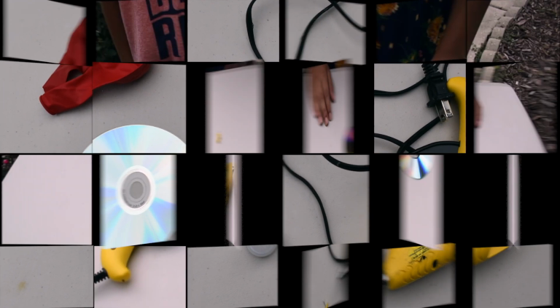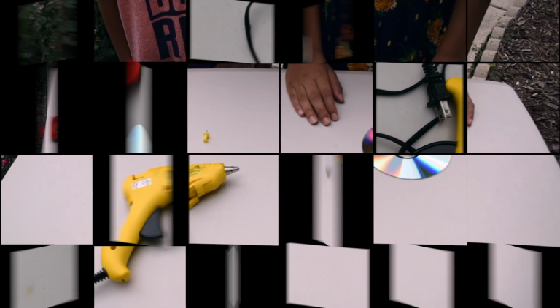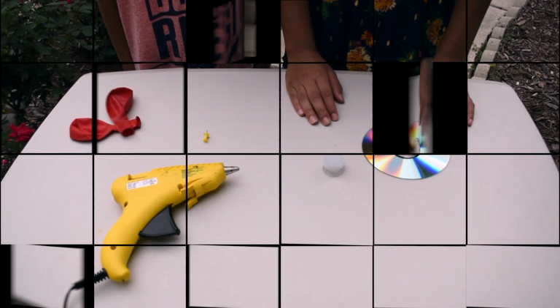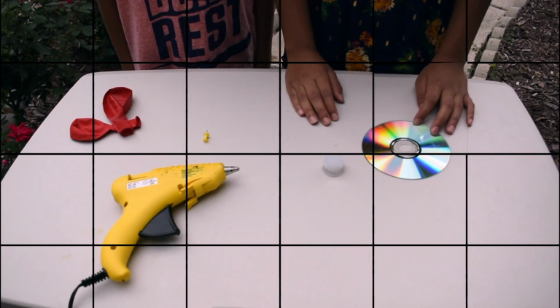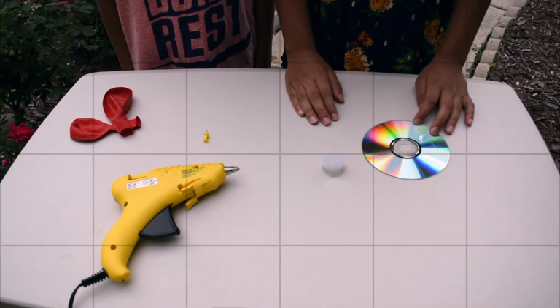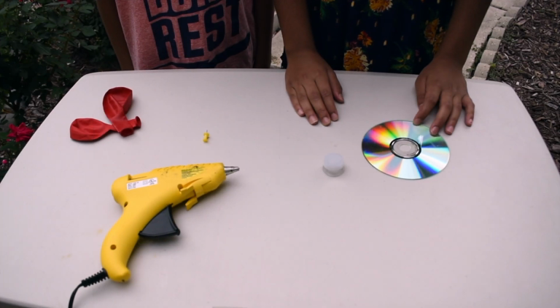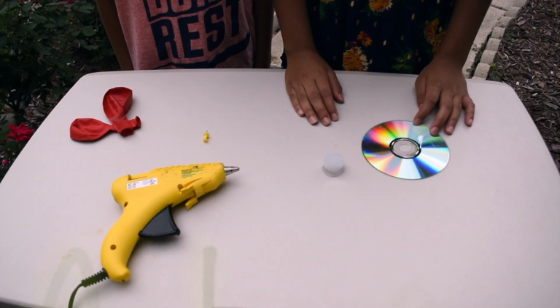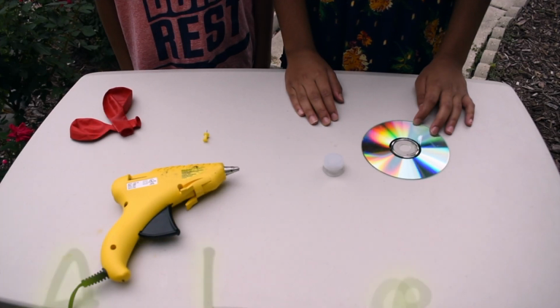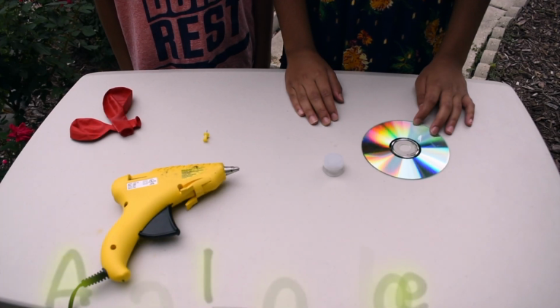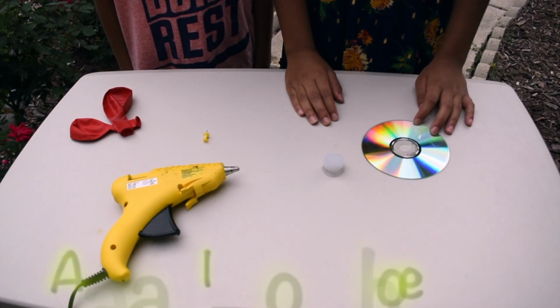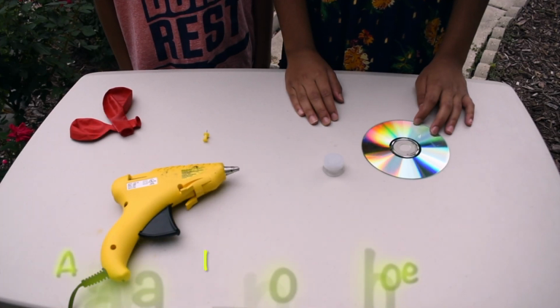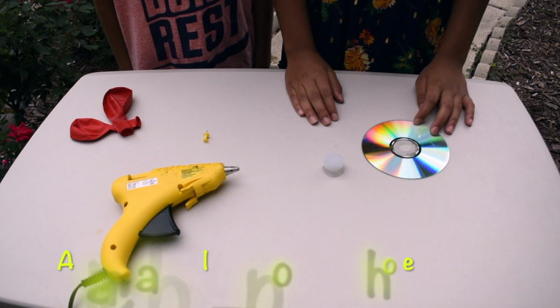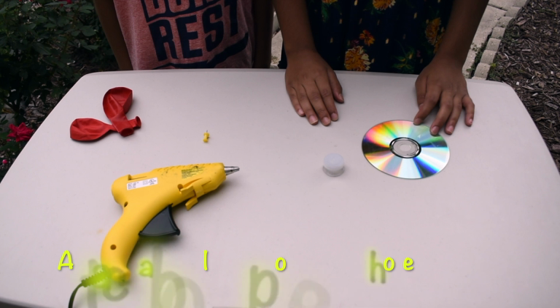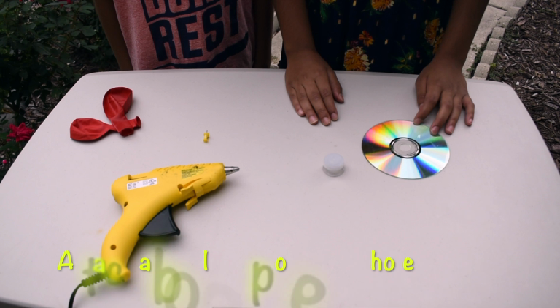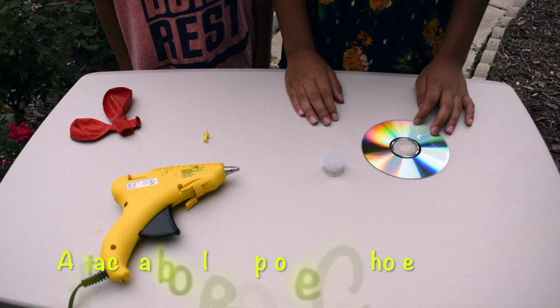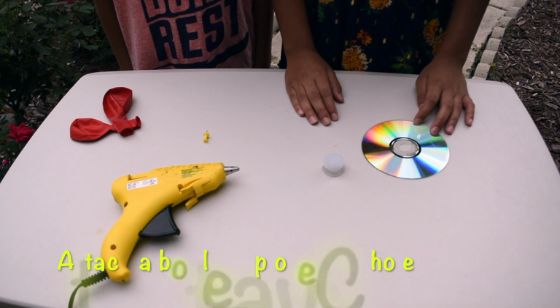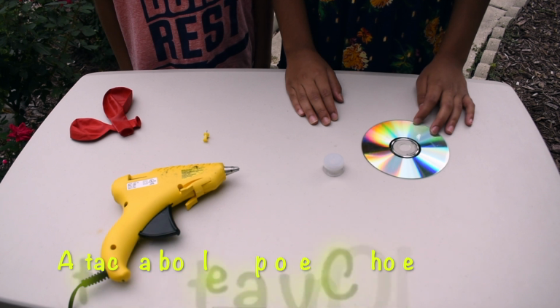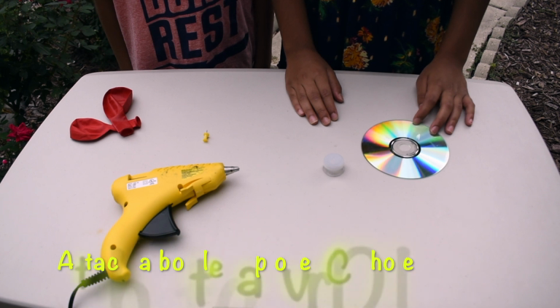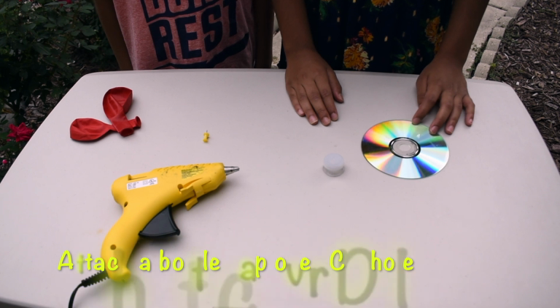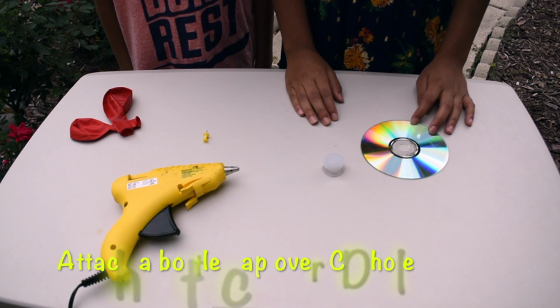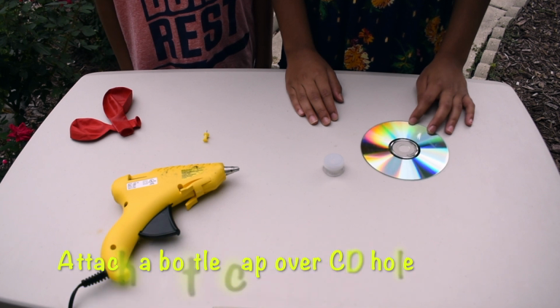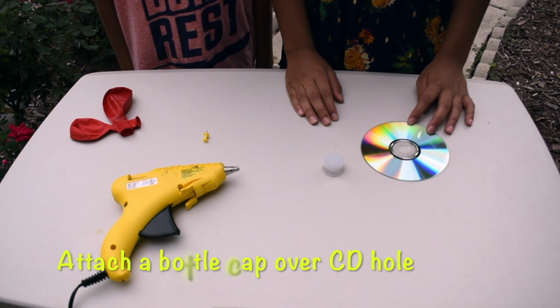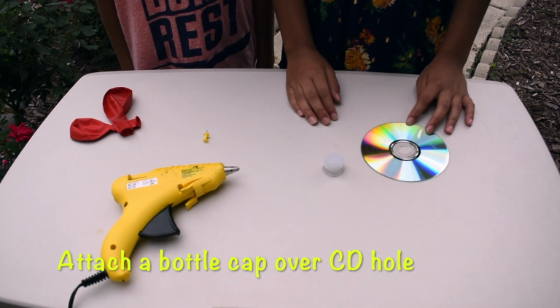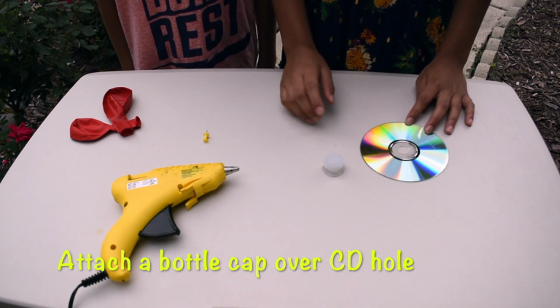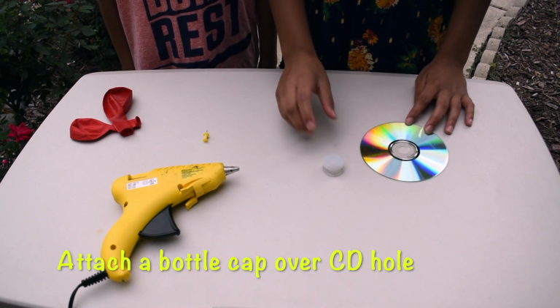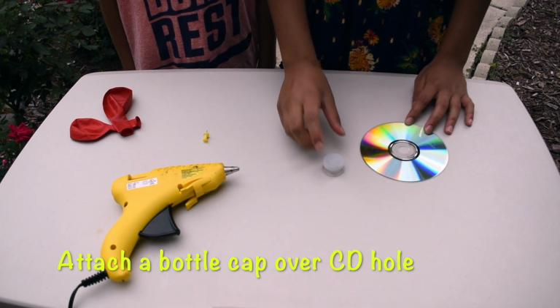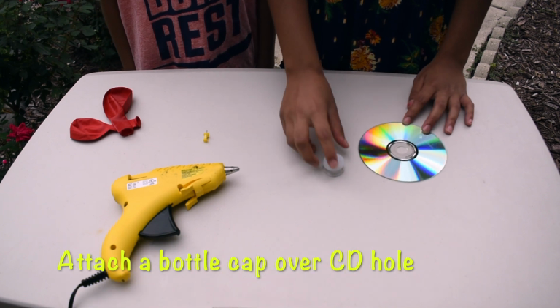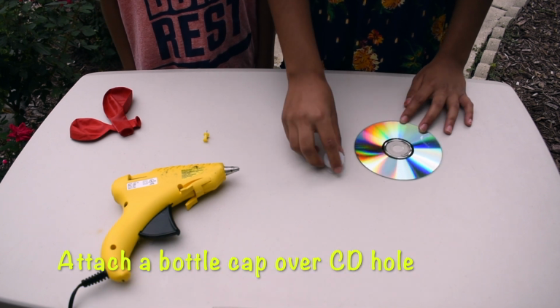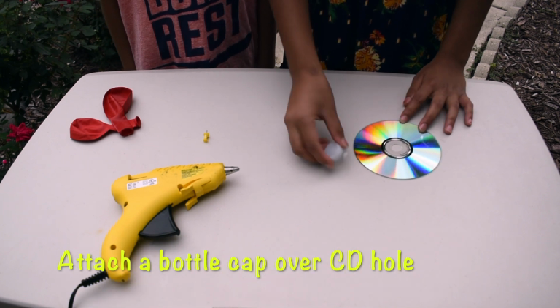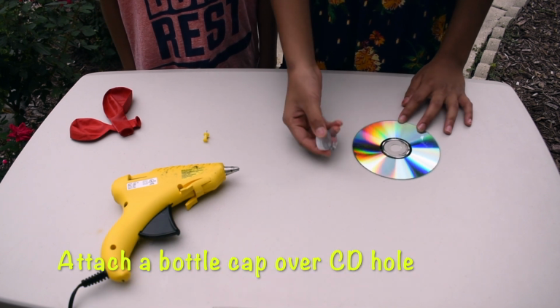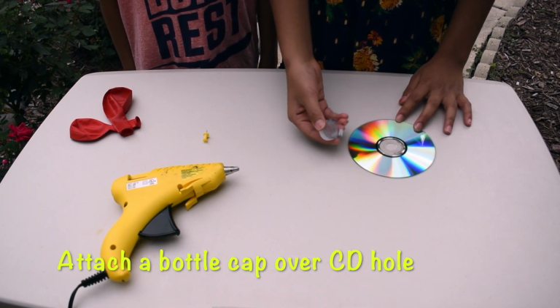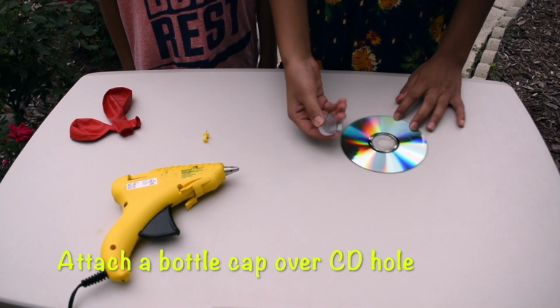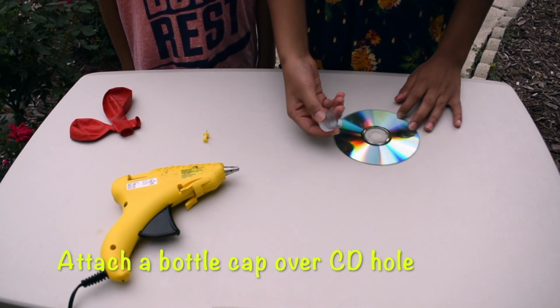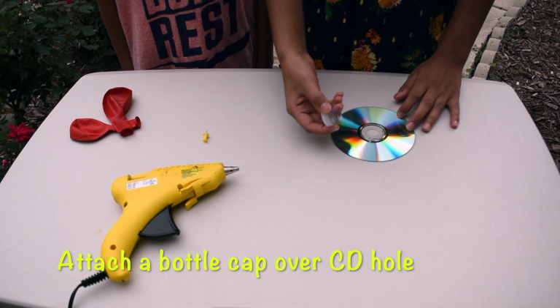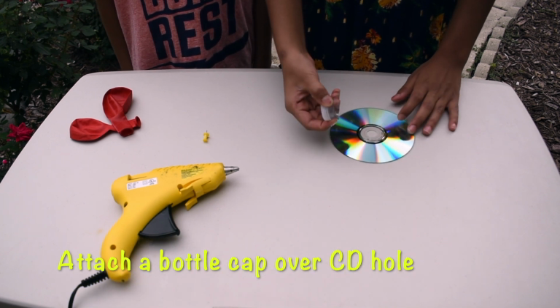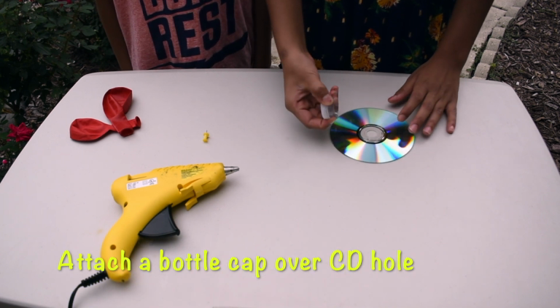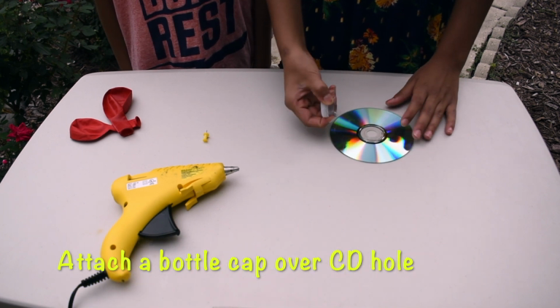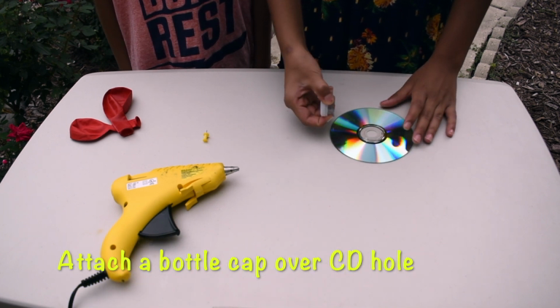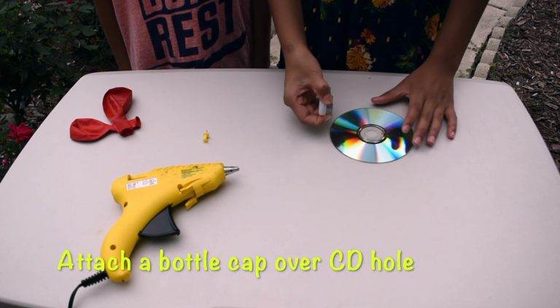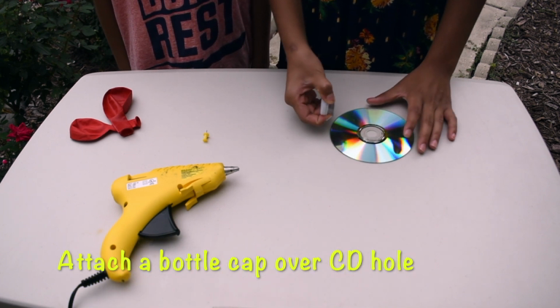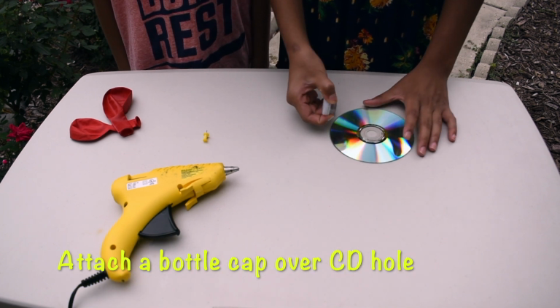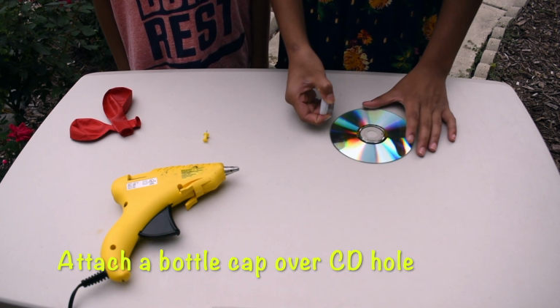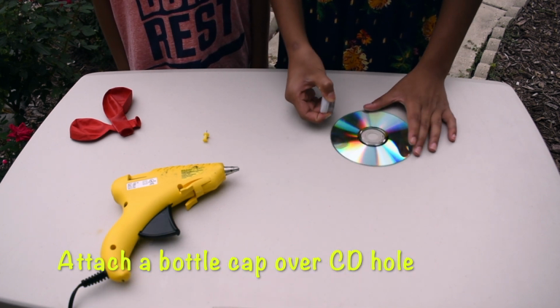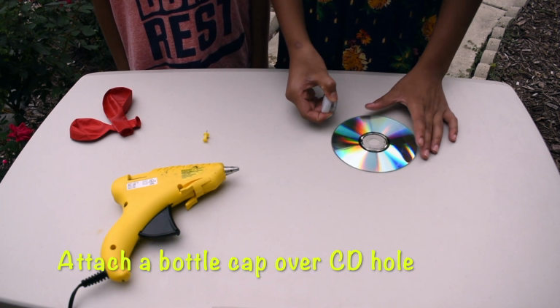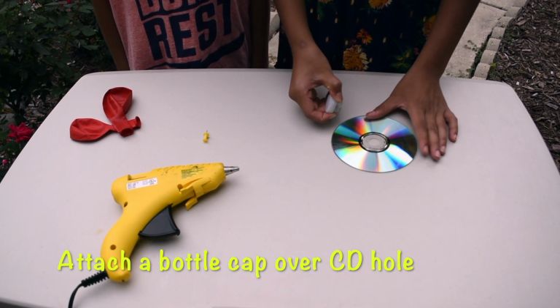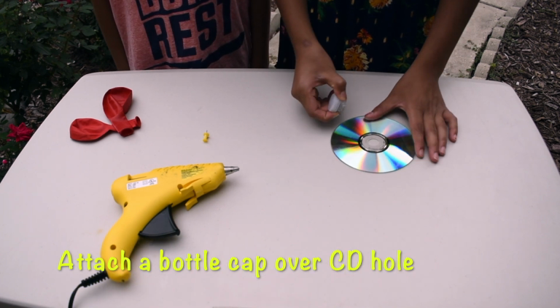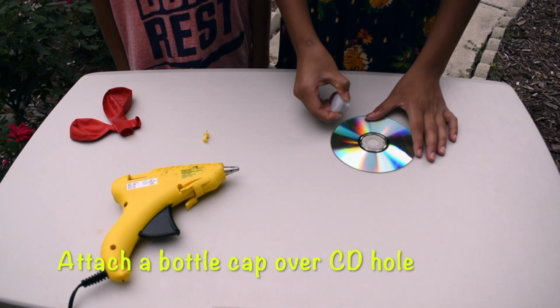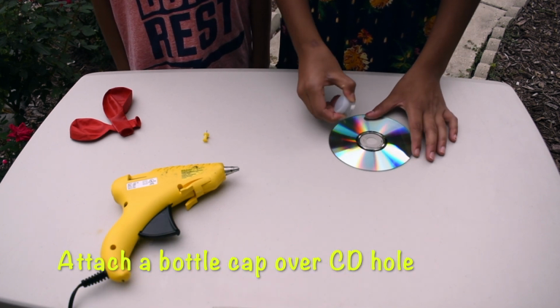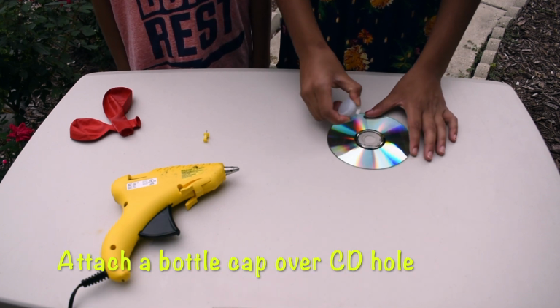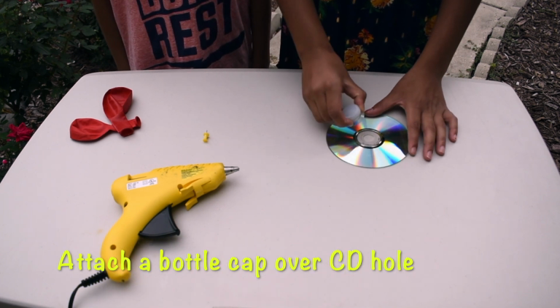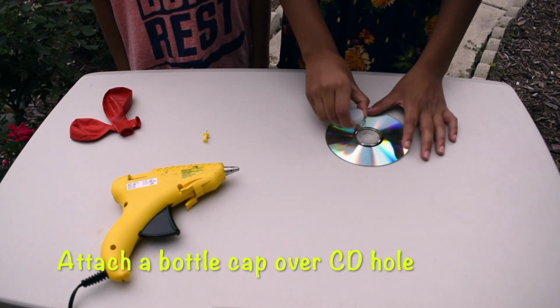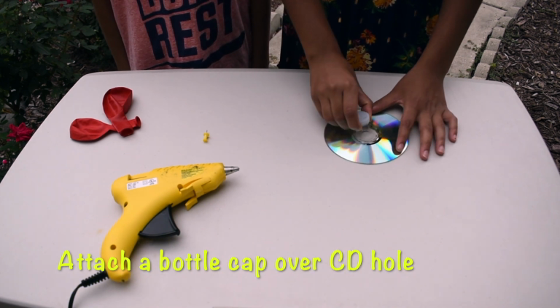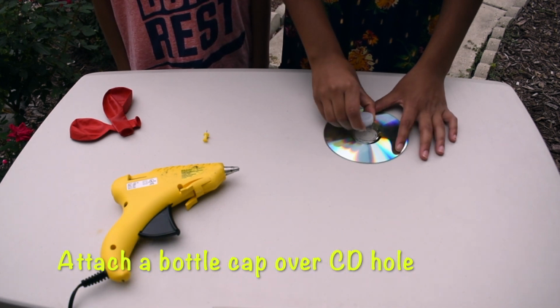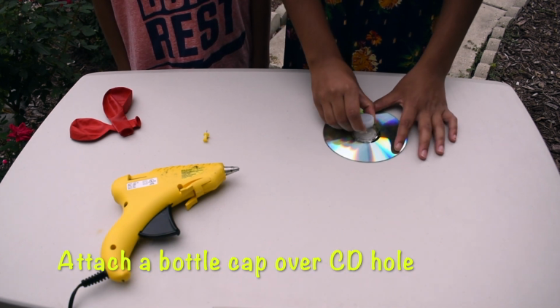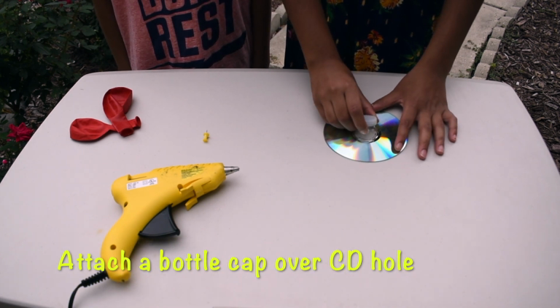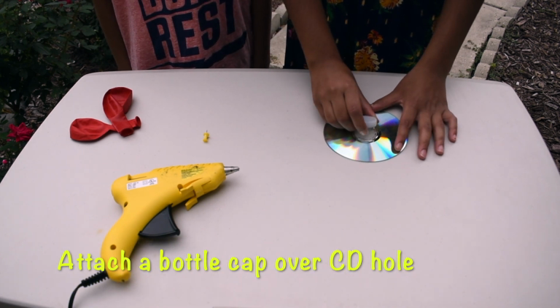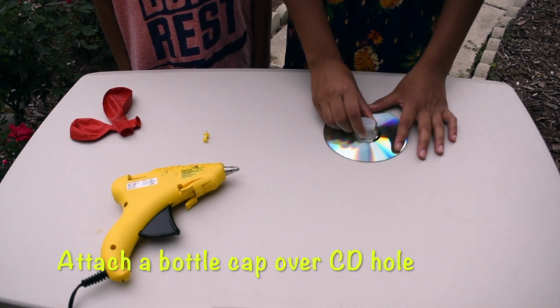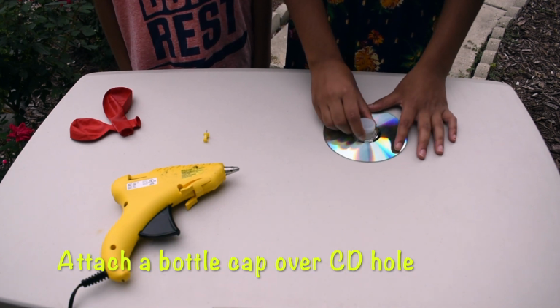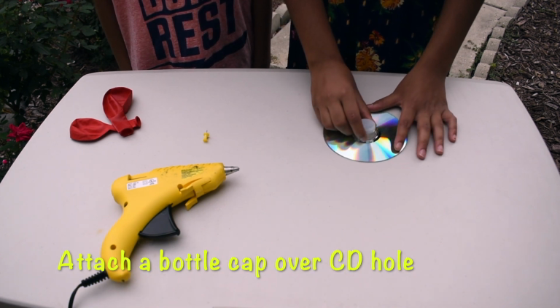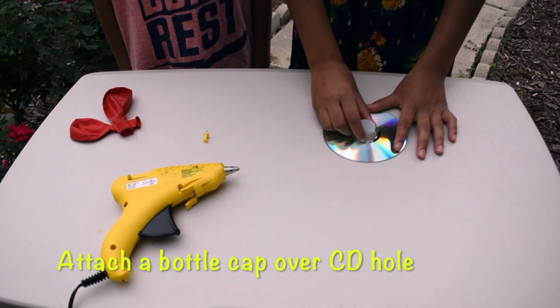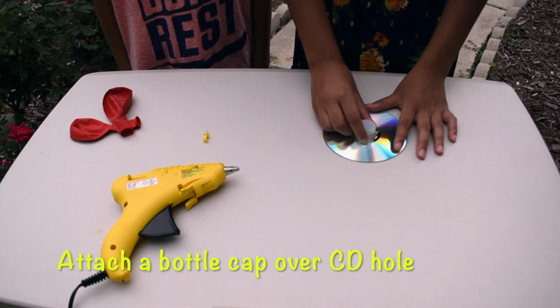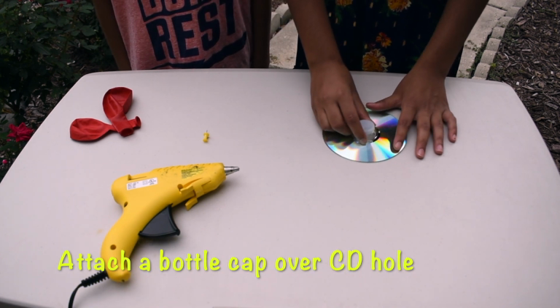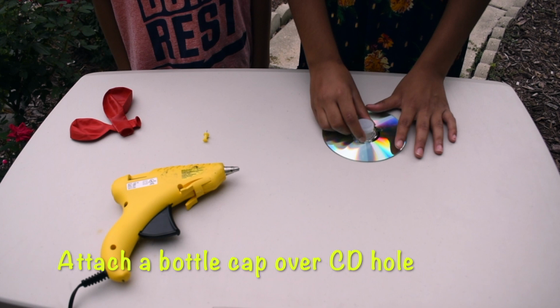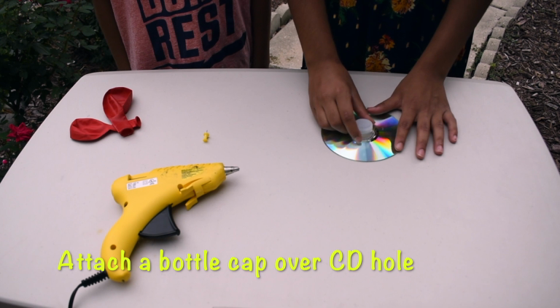First, attach the bottle's cap over the CD's hole.